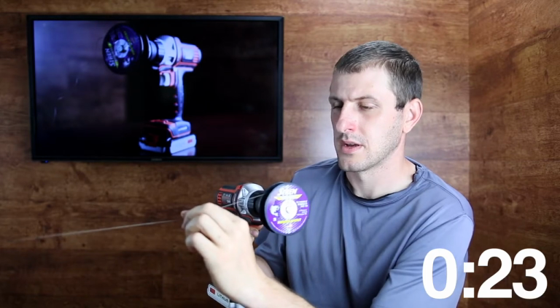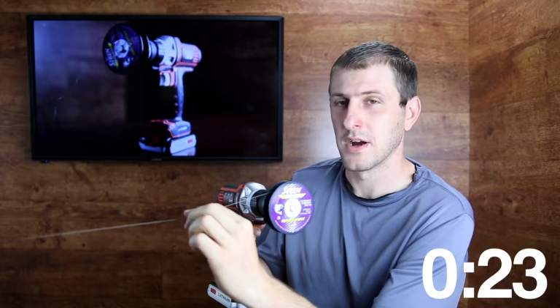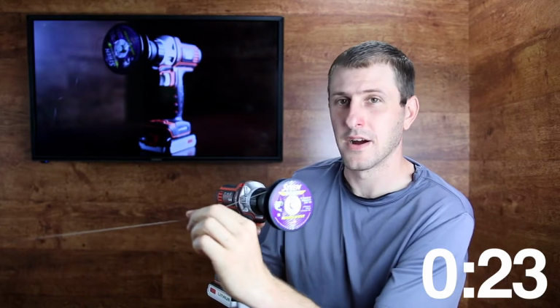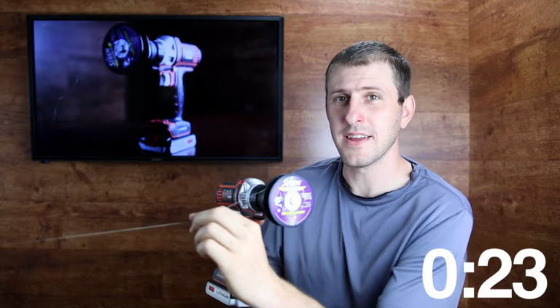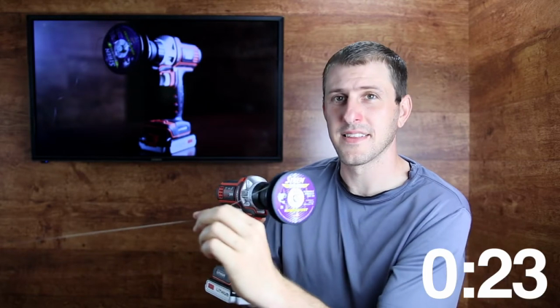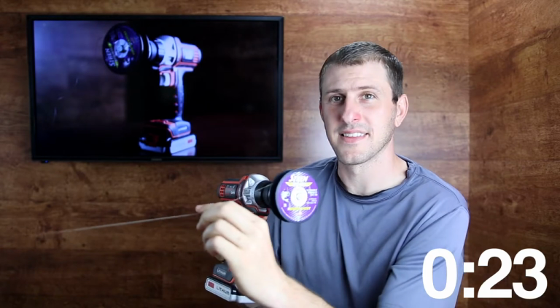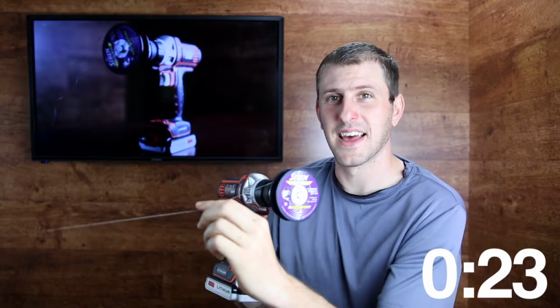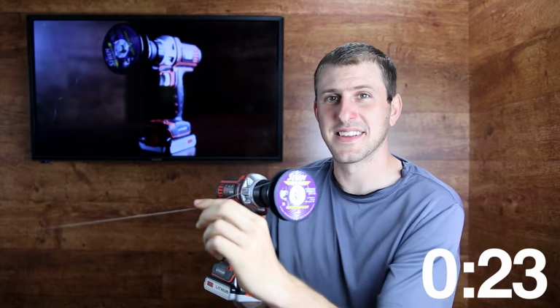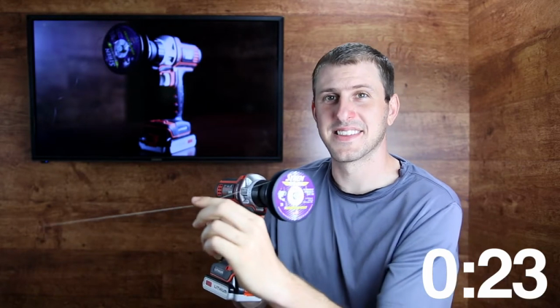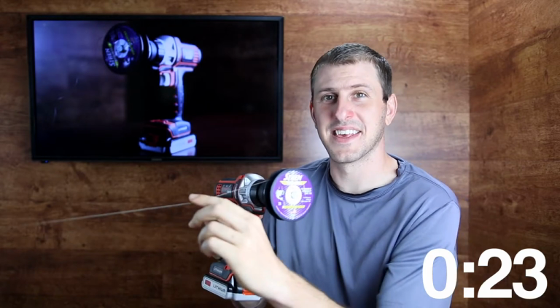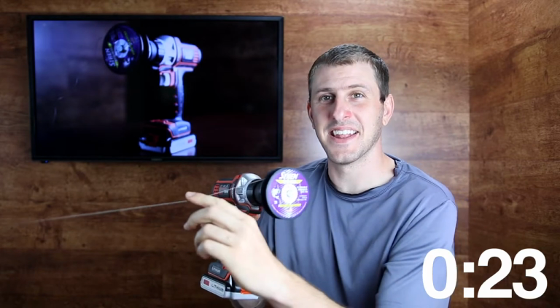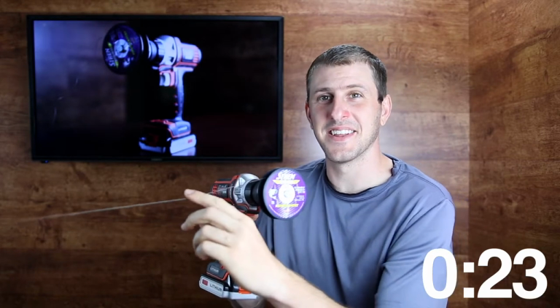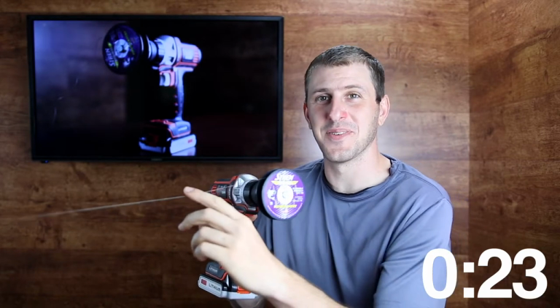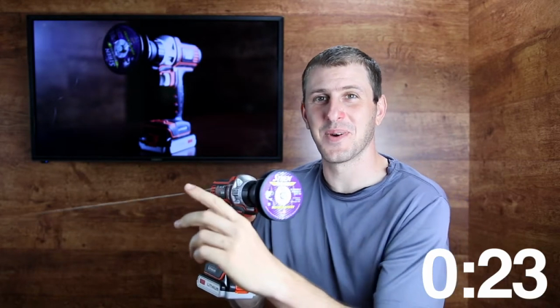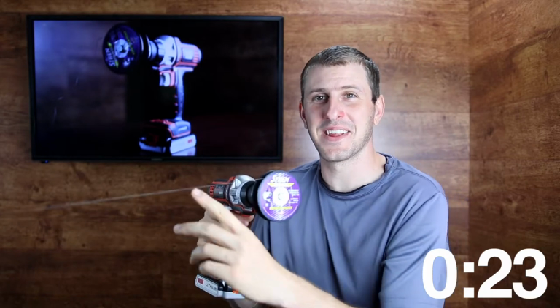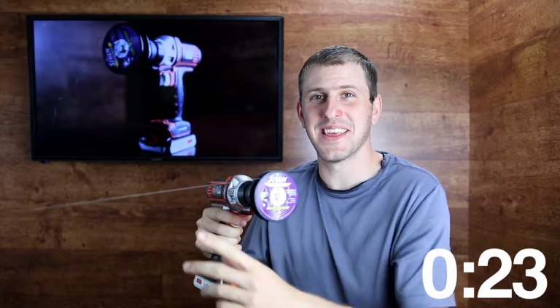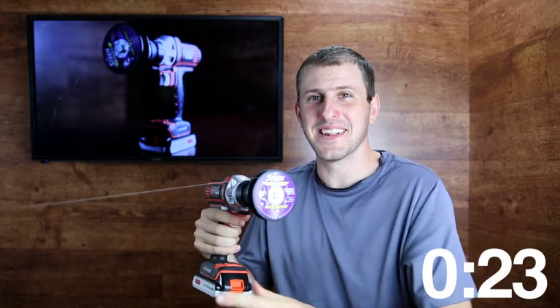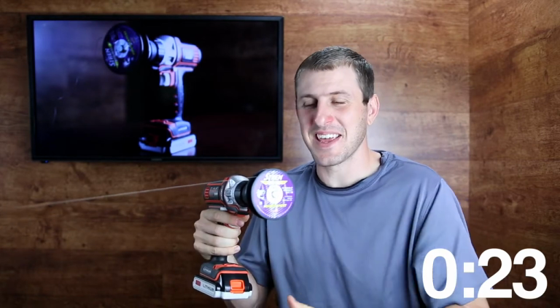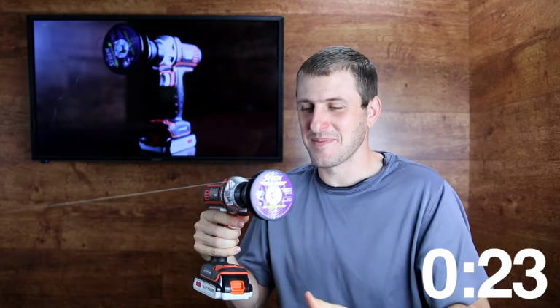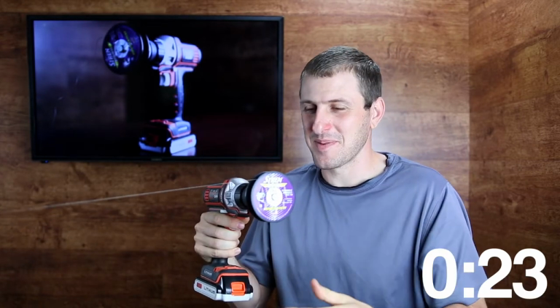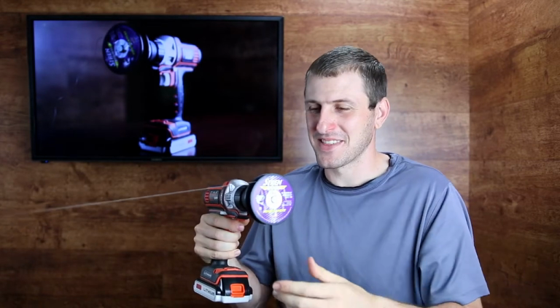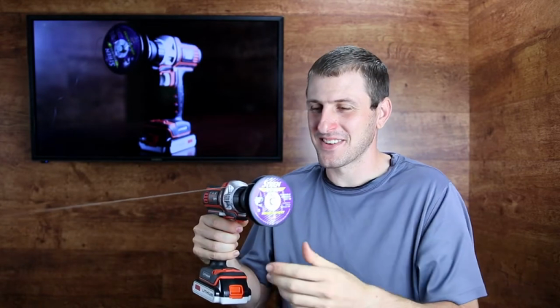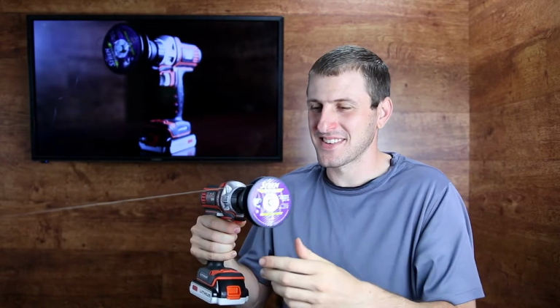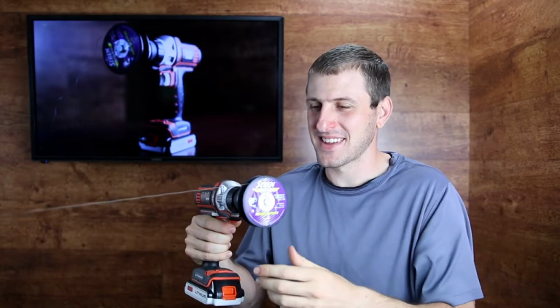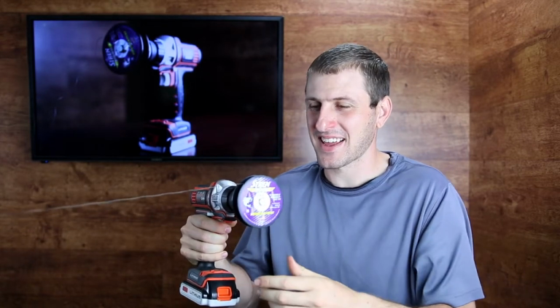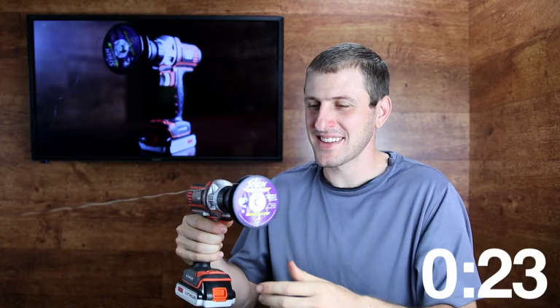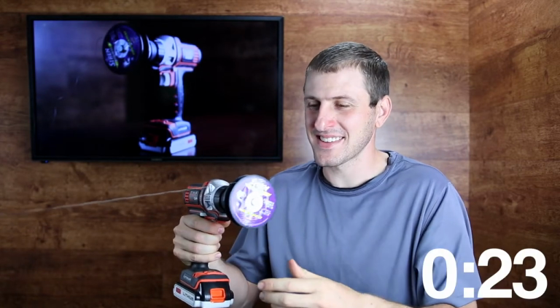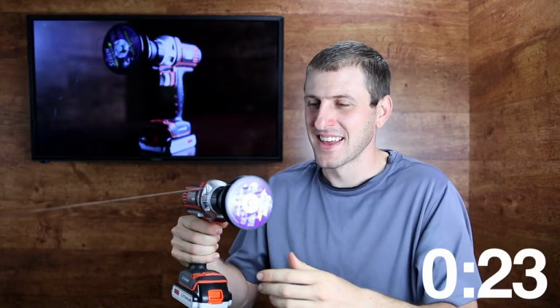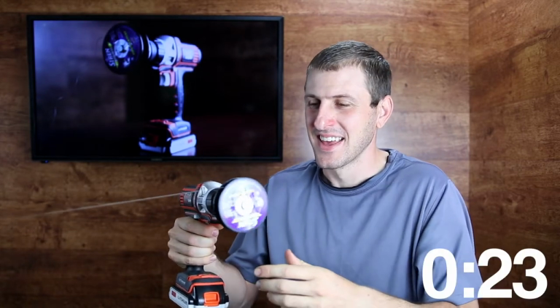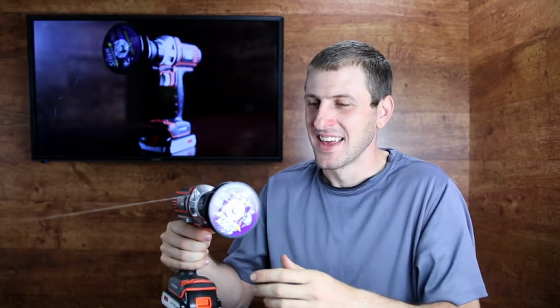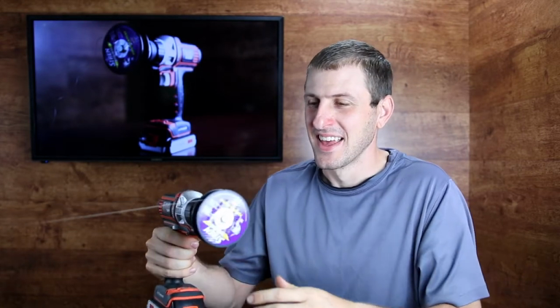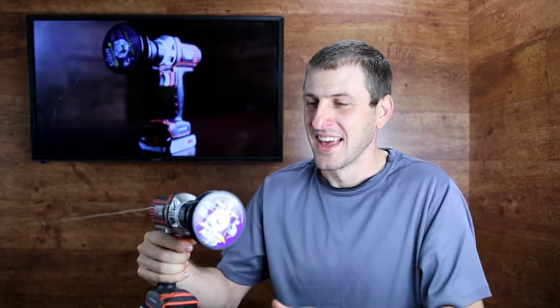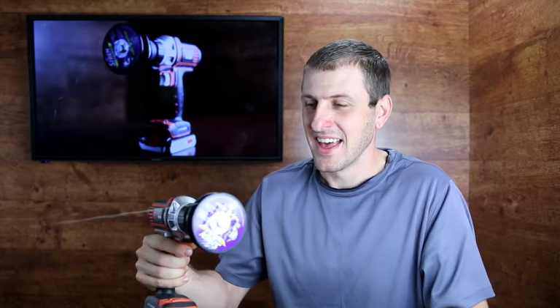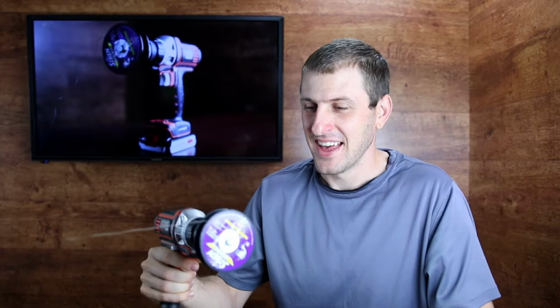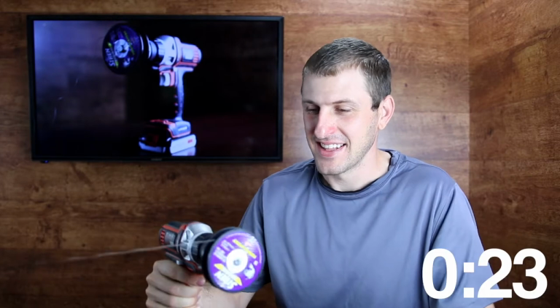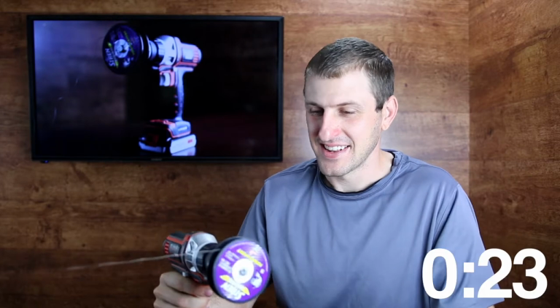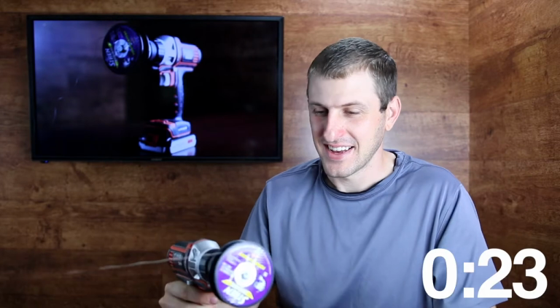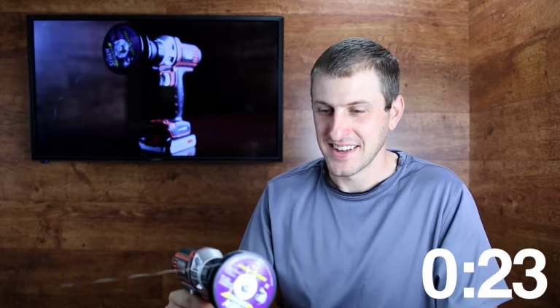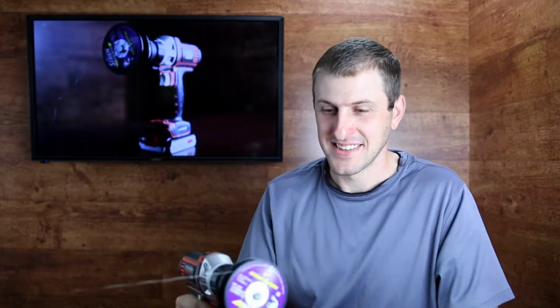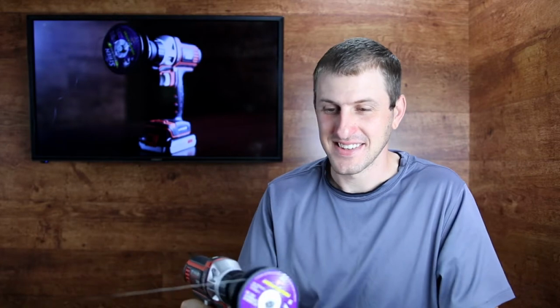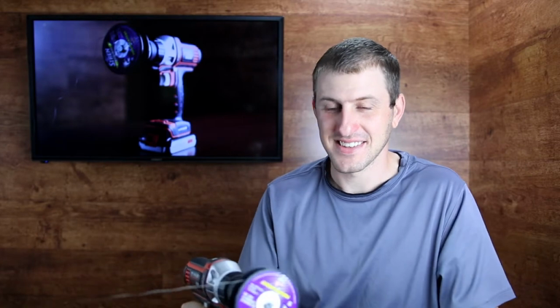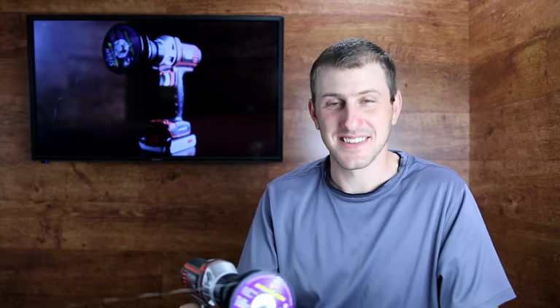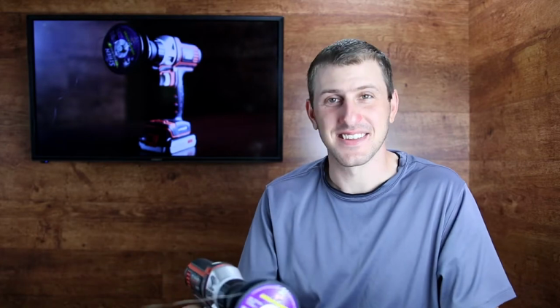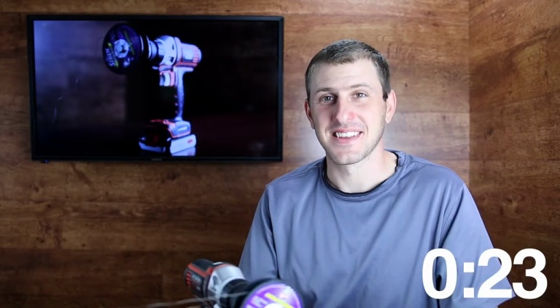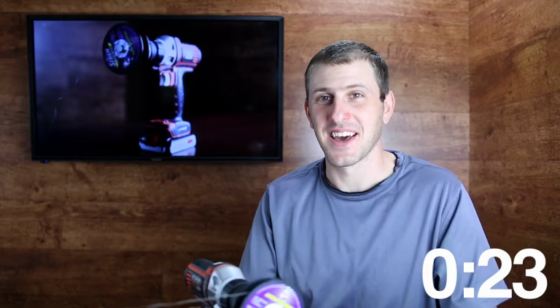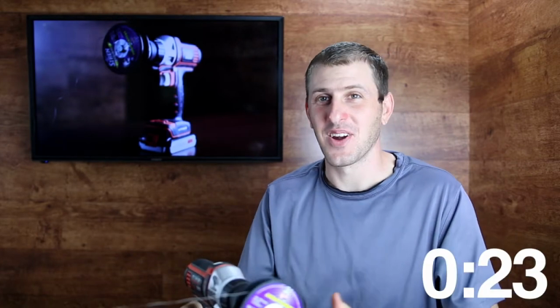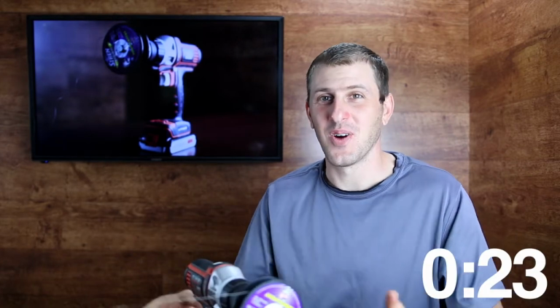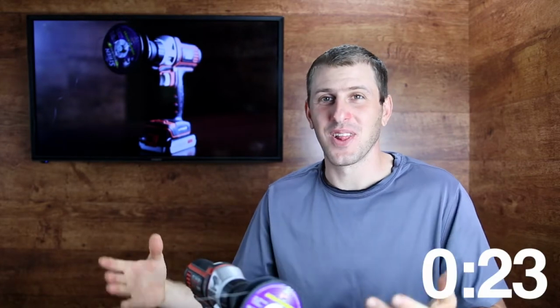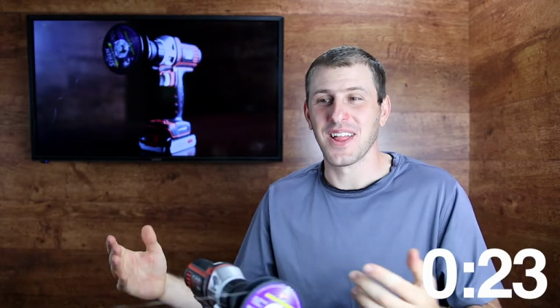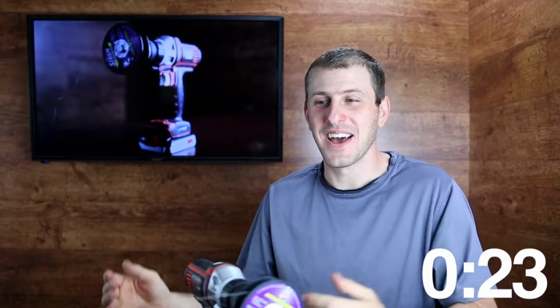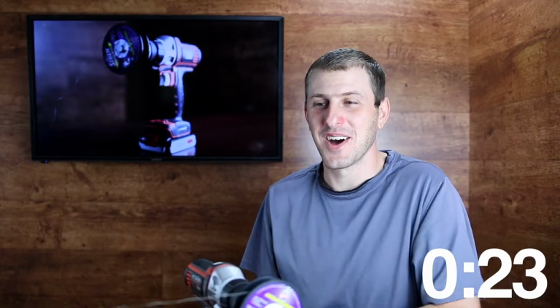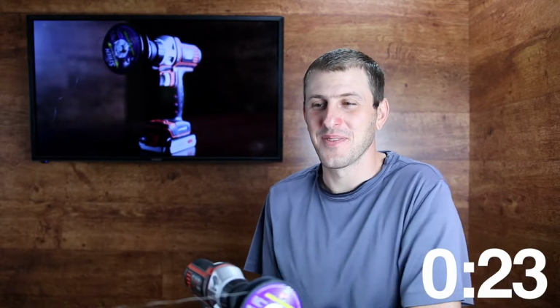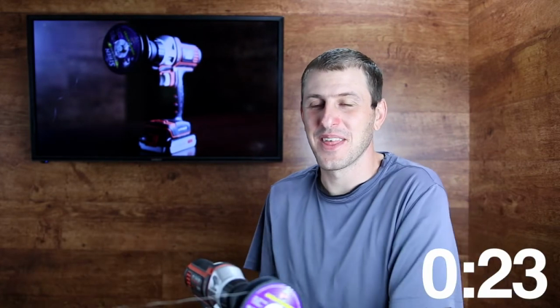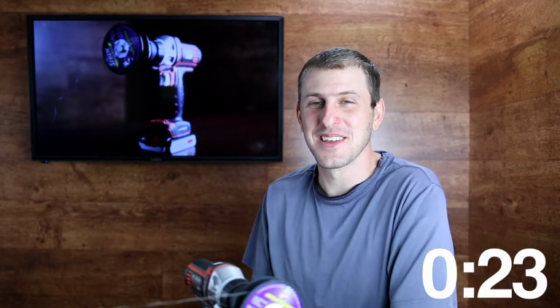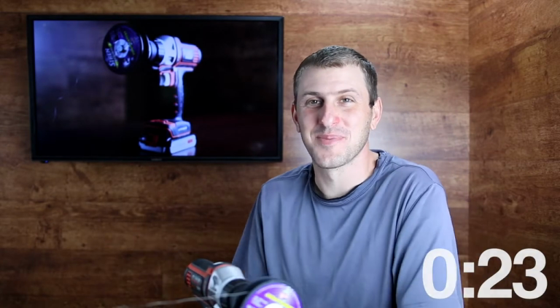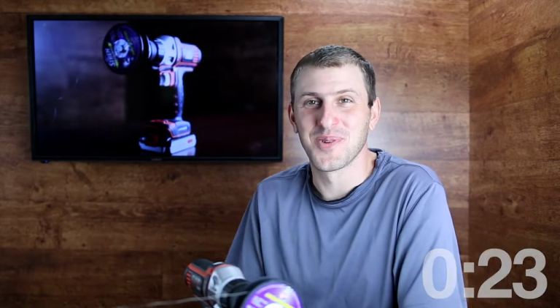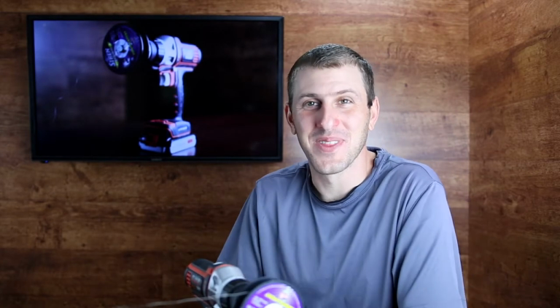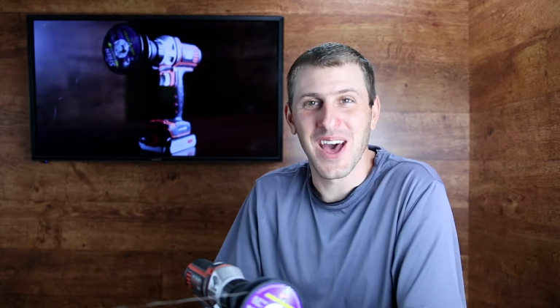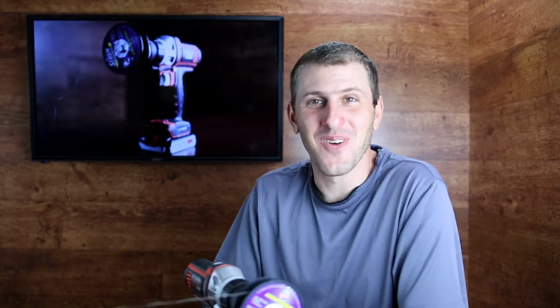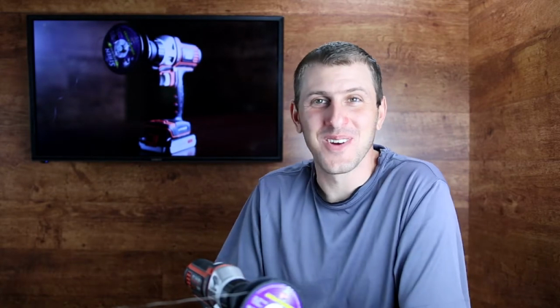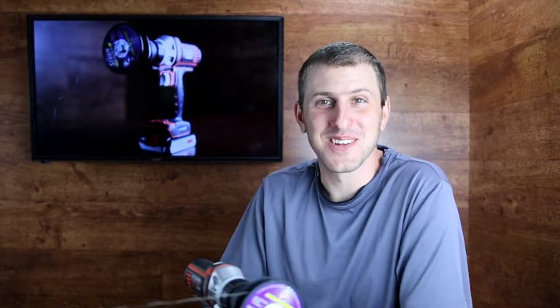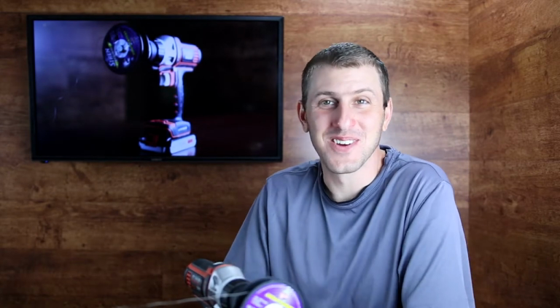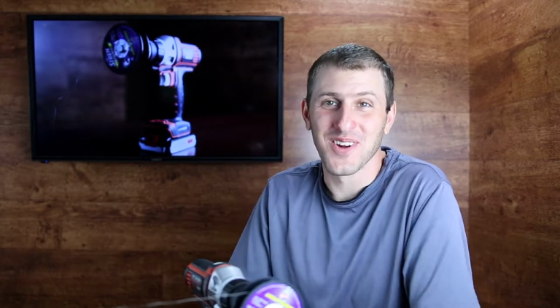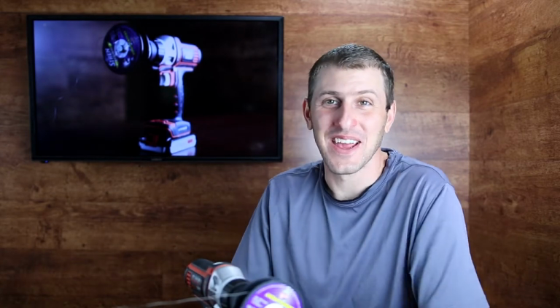All right, that's the end of it. What did that take — maybe 30 seconds? And I've got all the line off of that spool. That worked great.